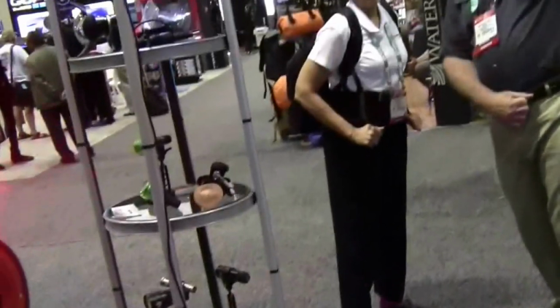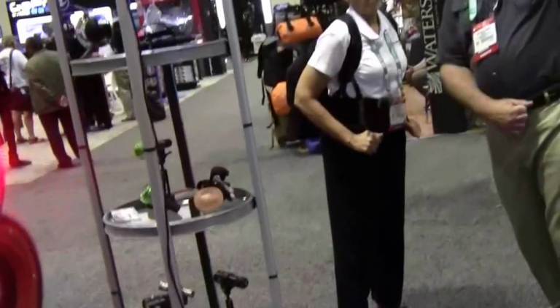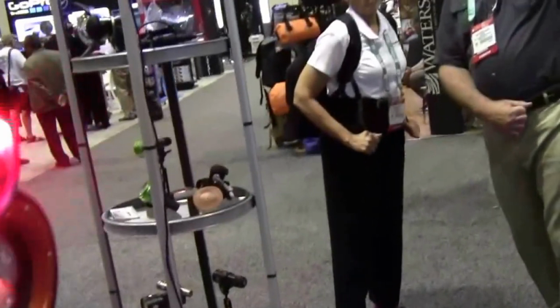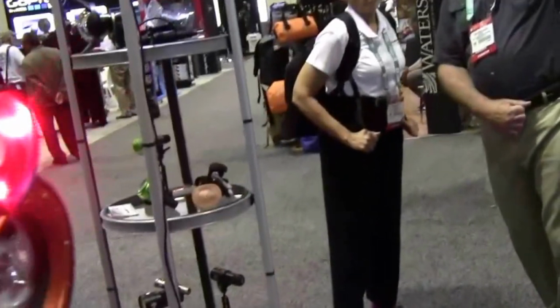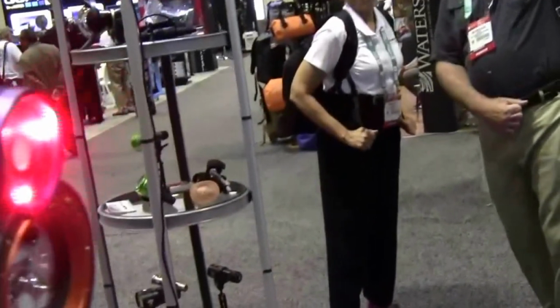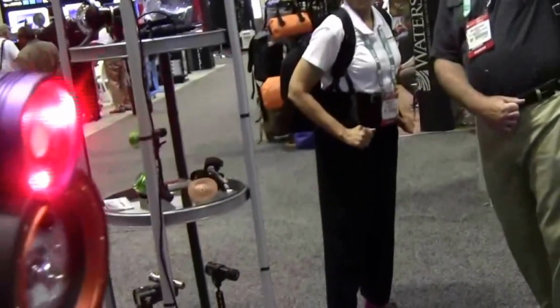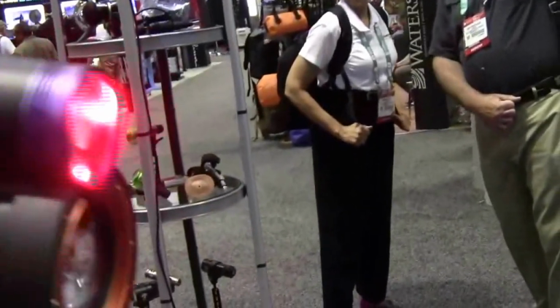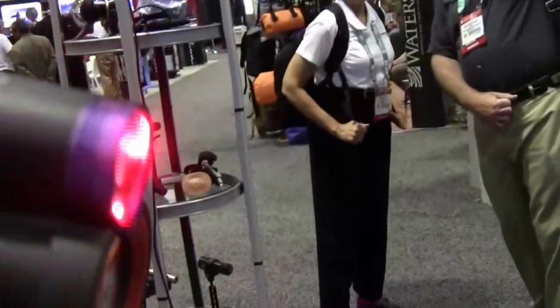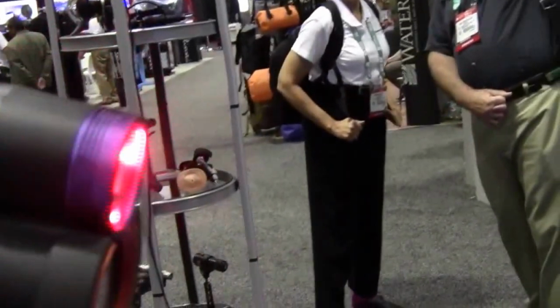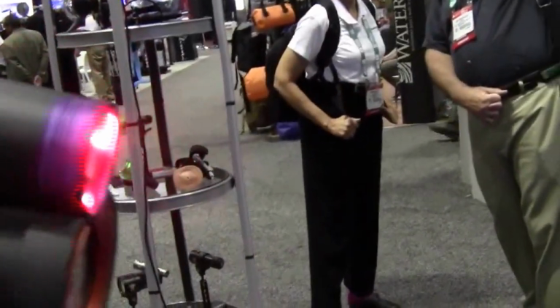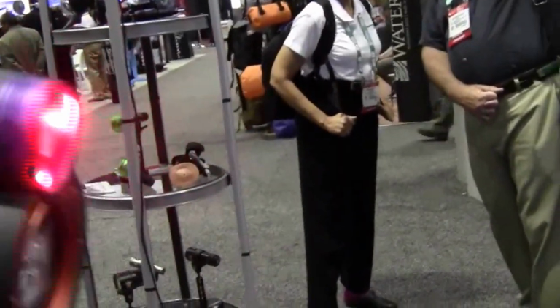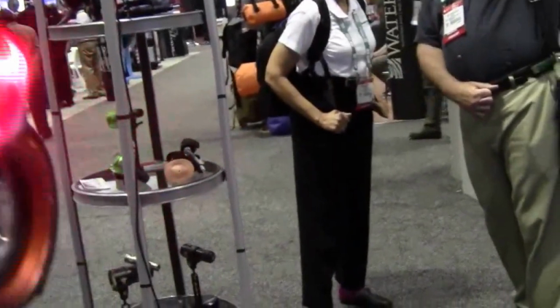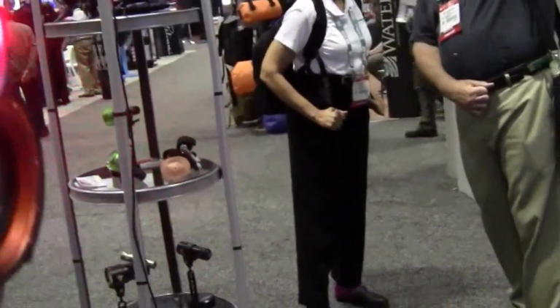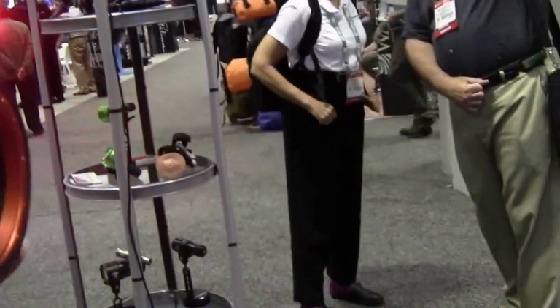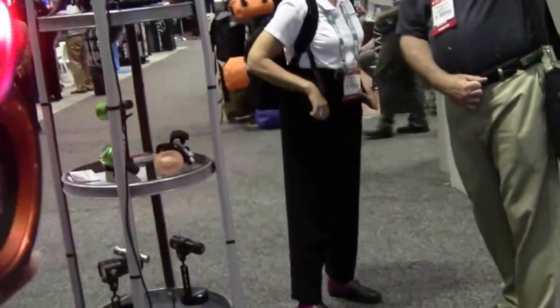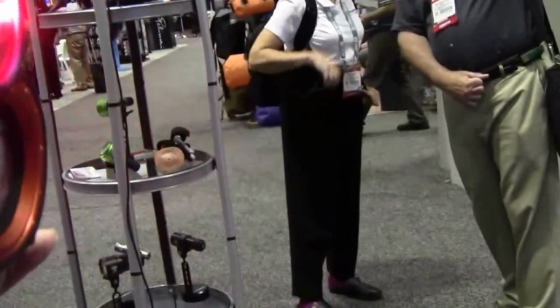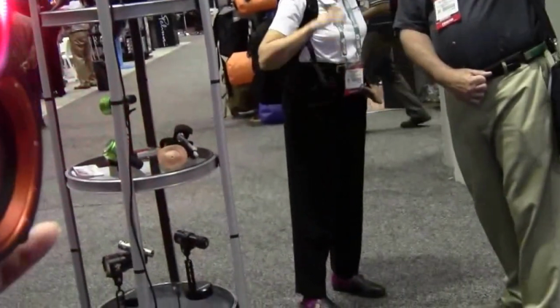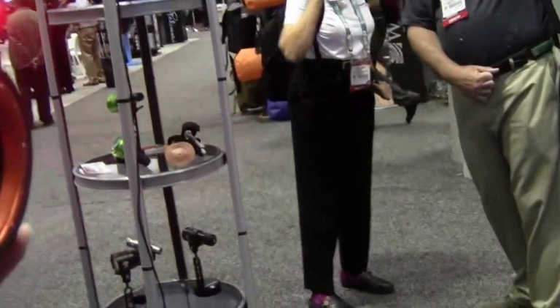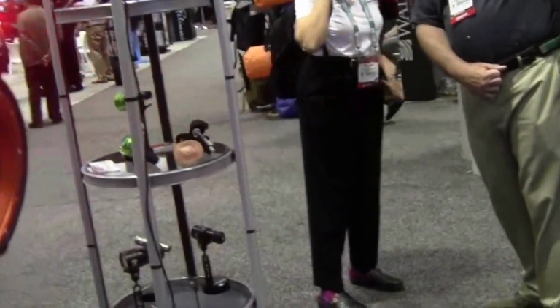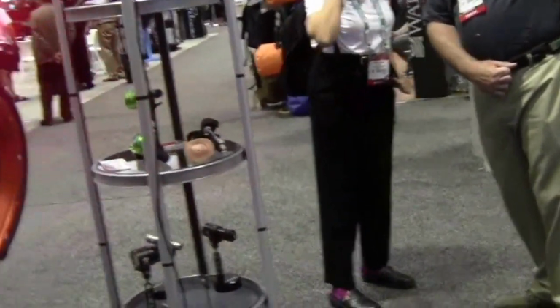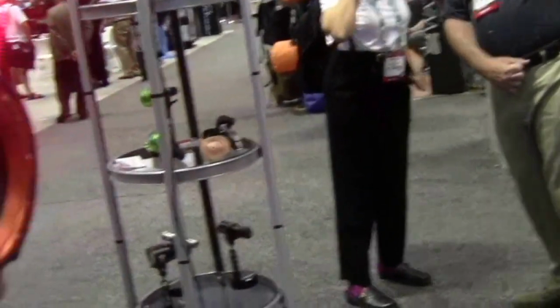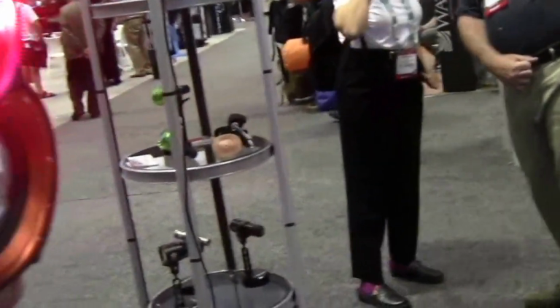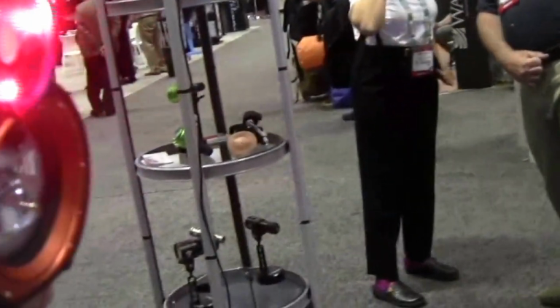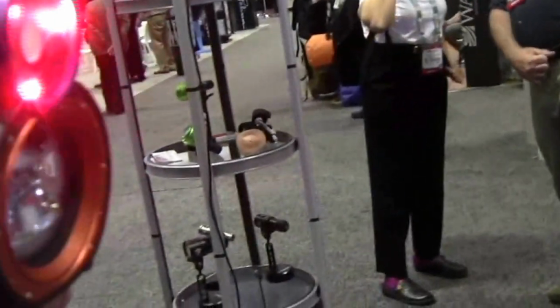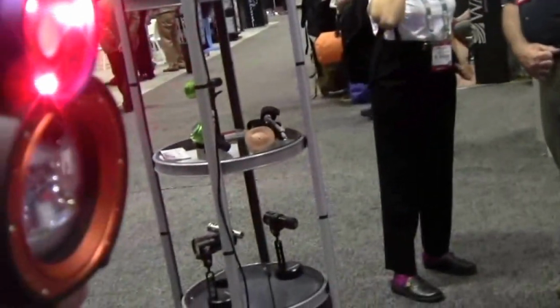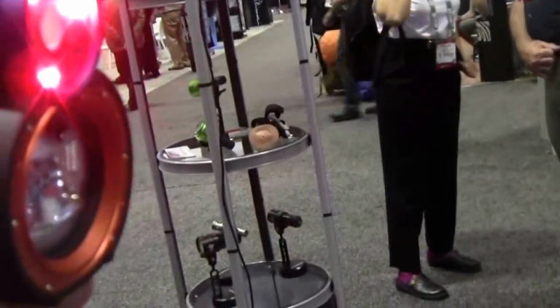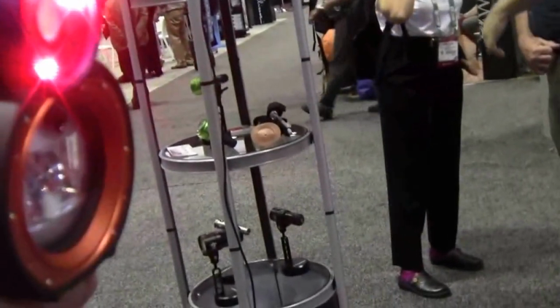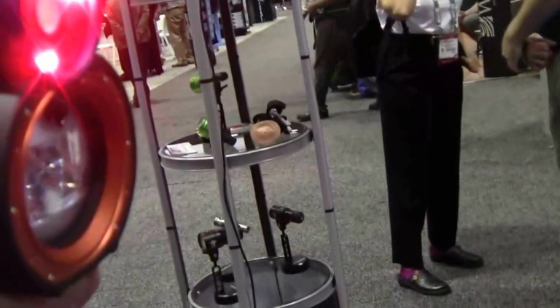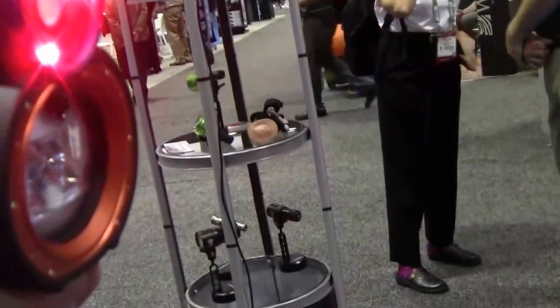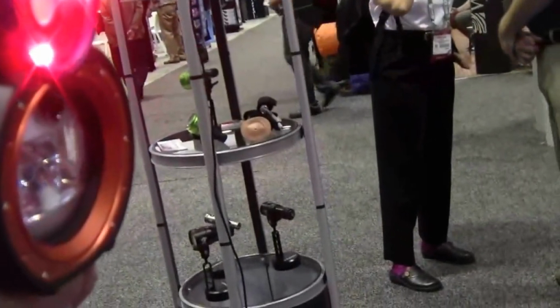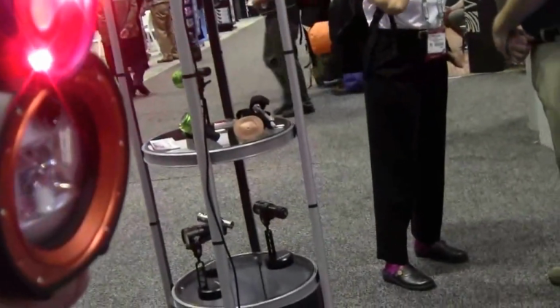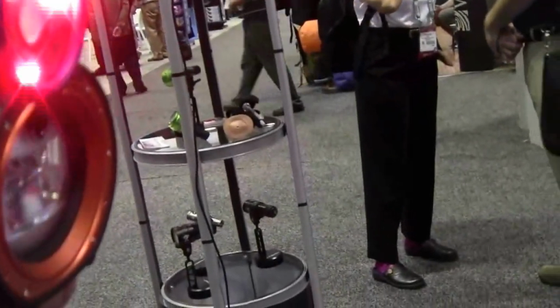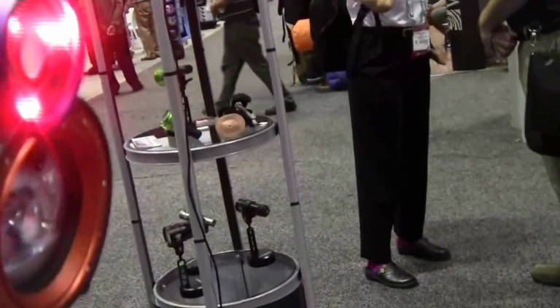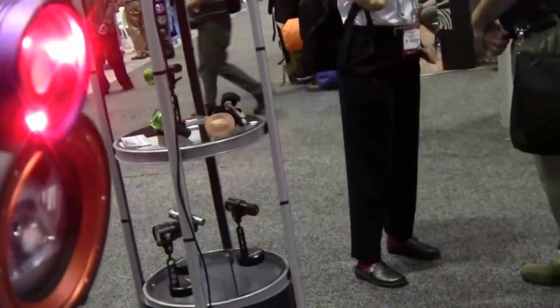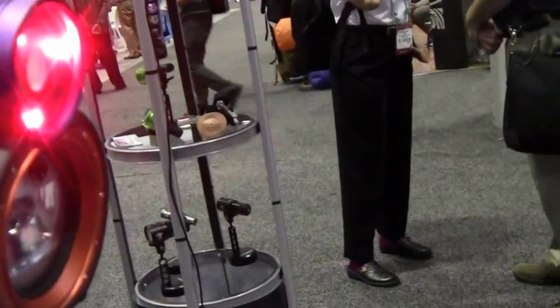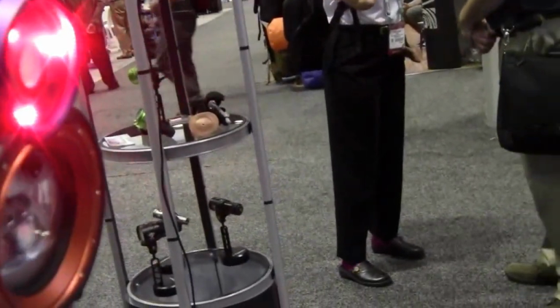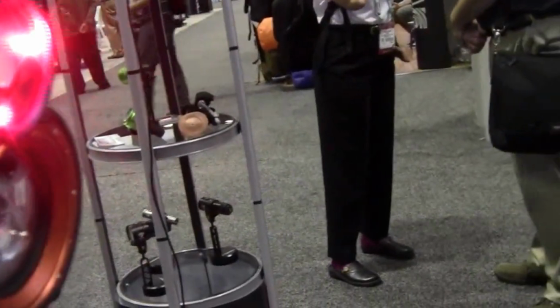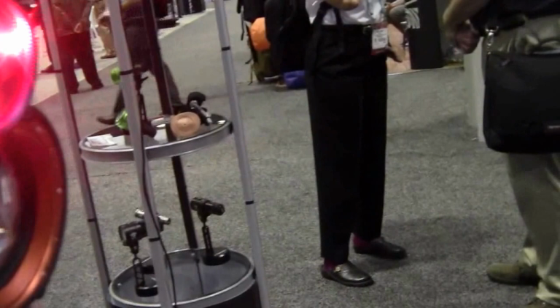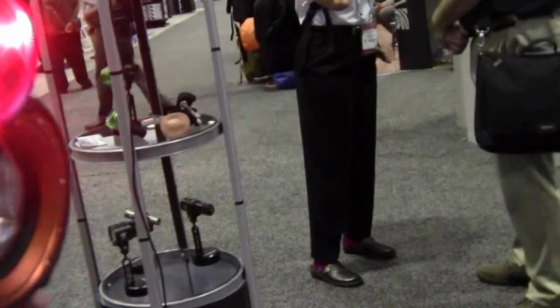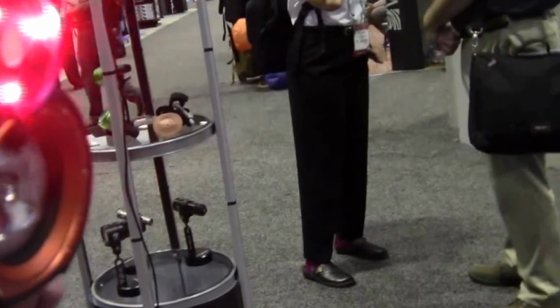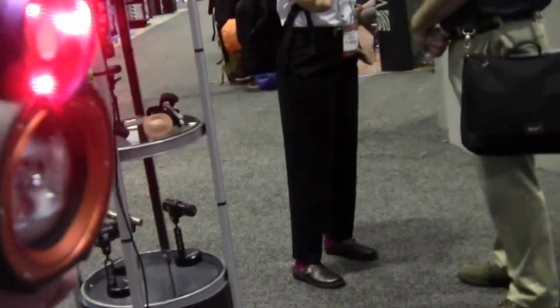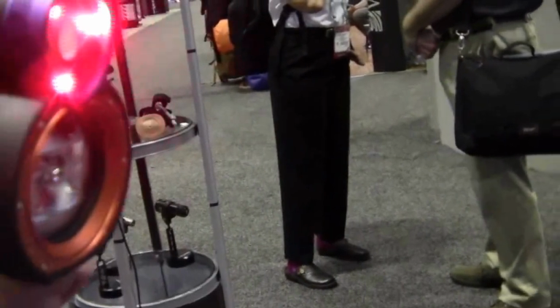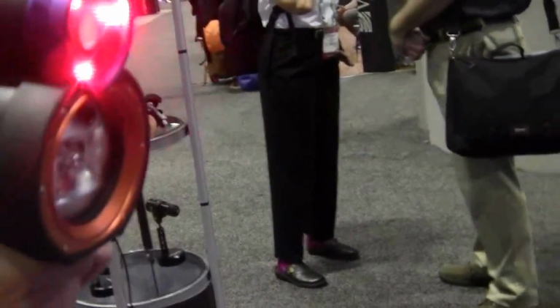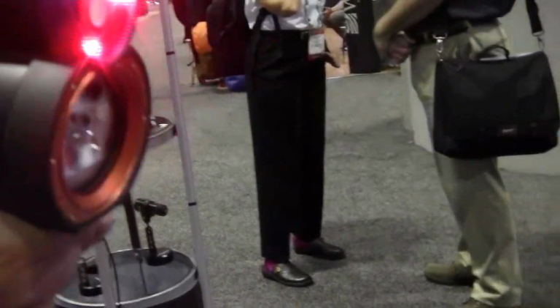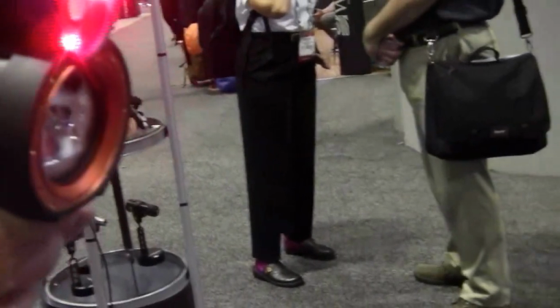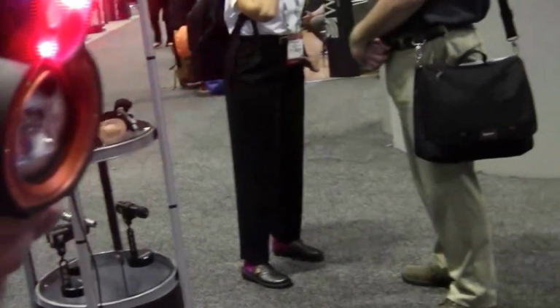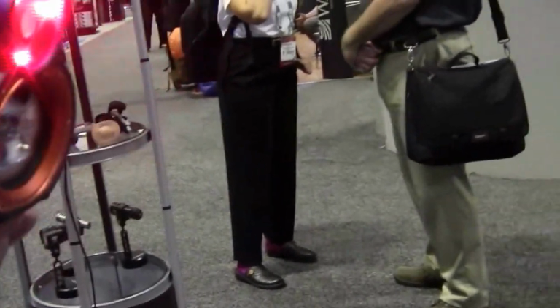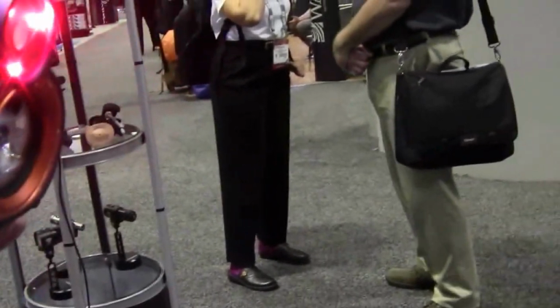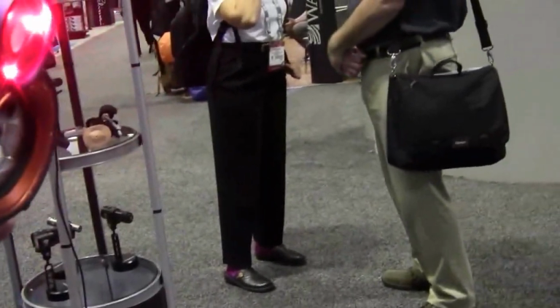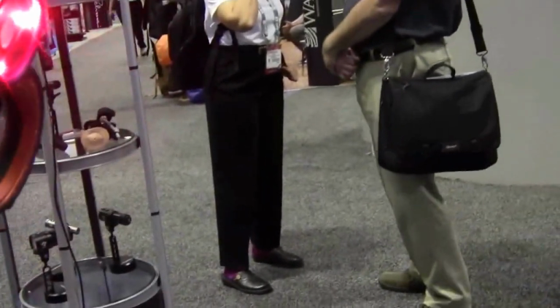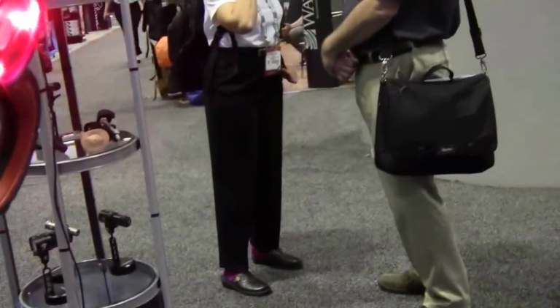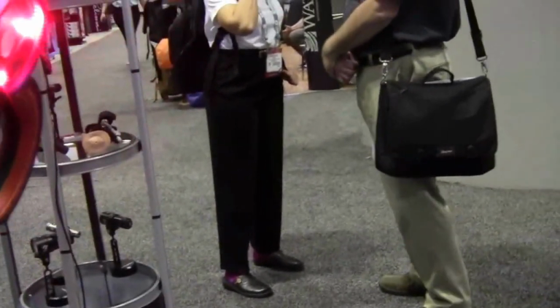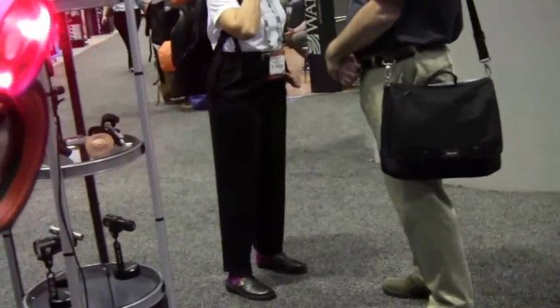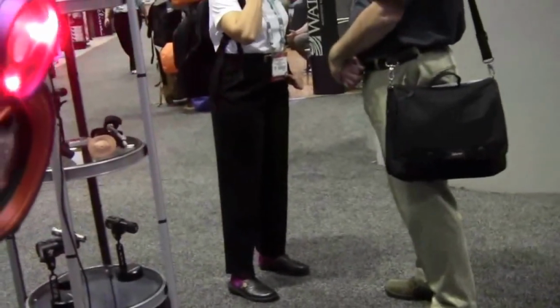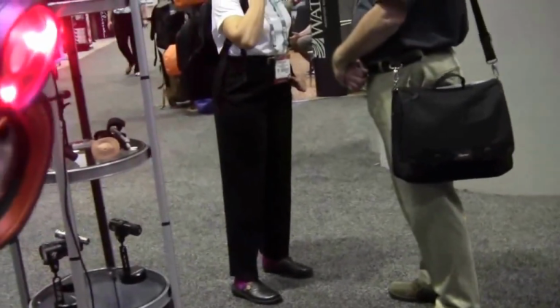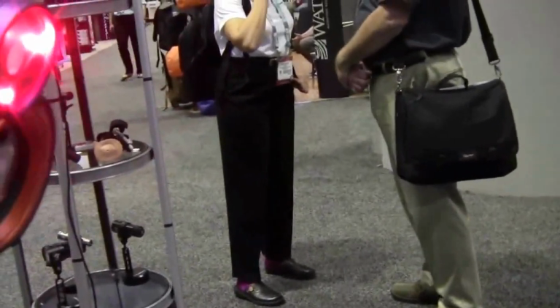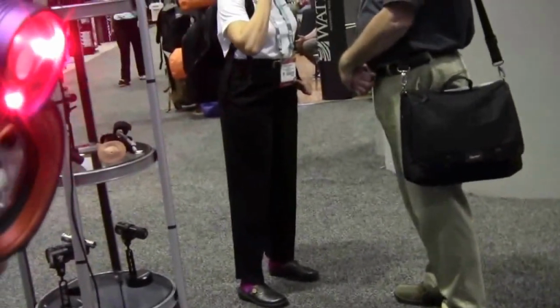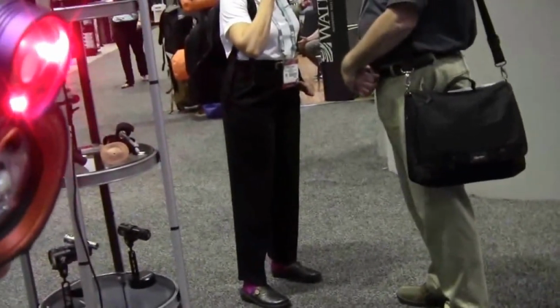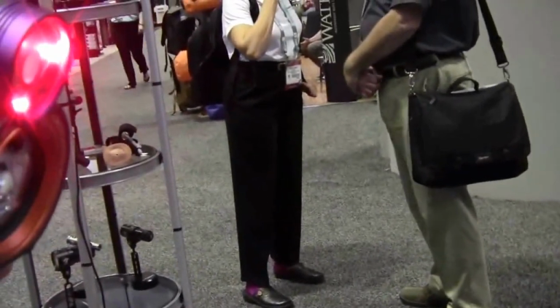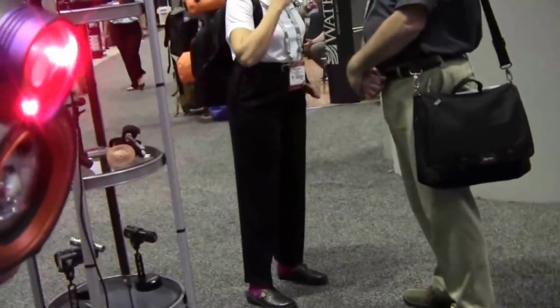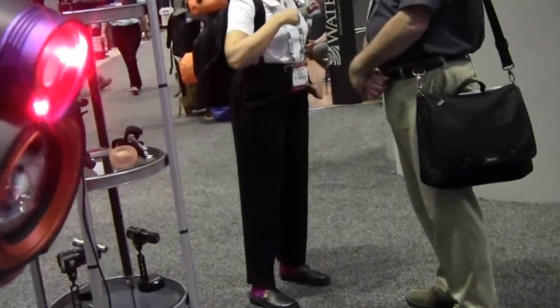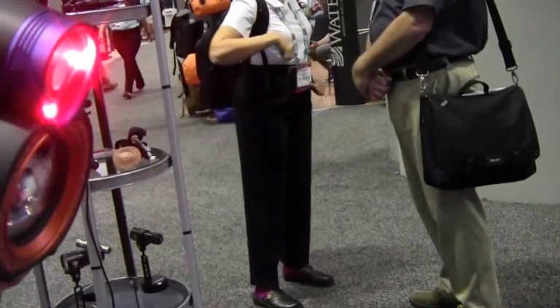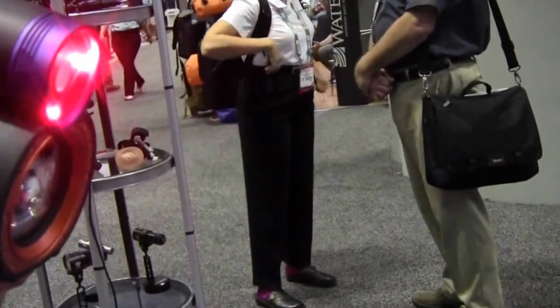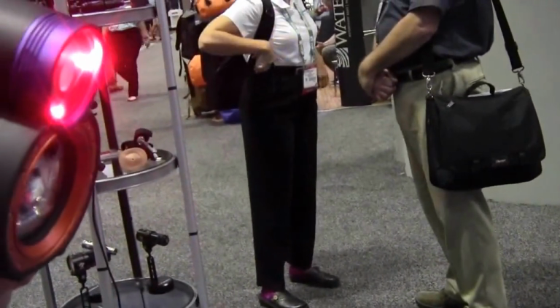We also have a red light to focus — just for focus — and not scare the fish at all. Not scaring the fish, and then when we're ready, we're ready.